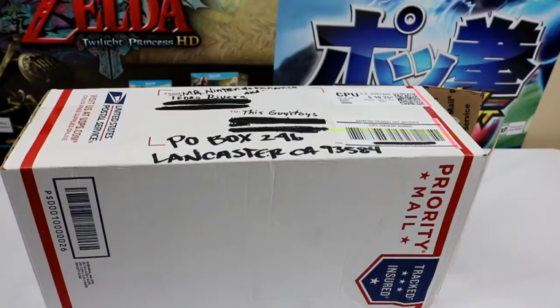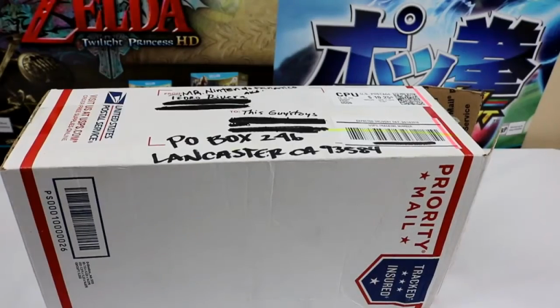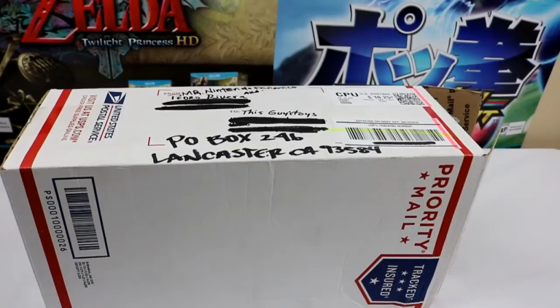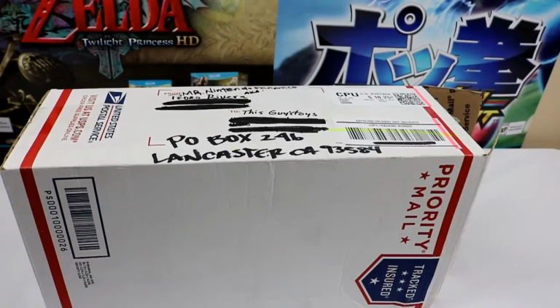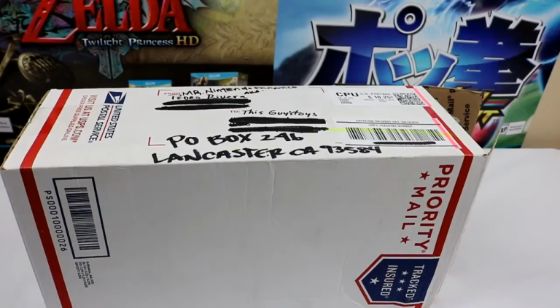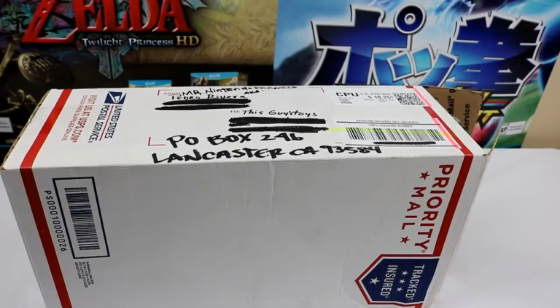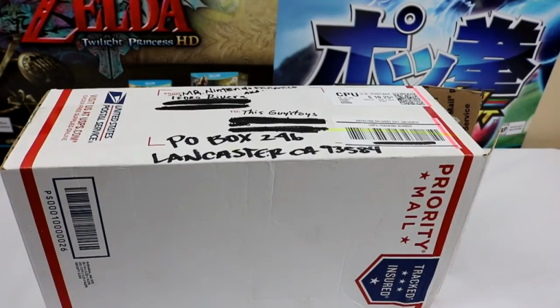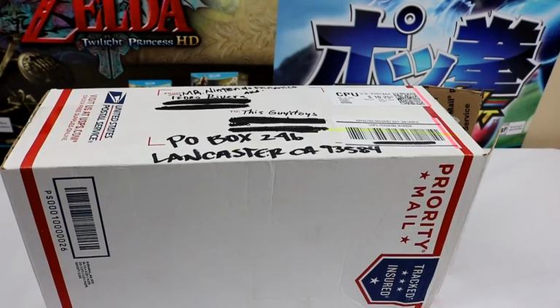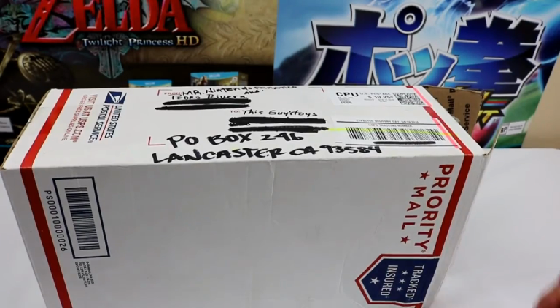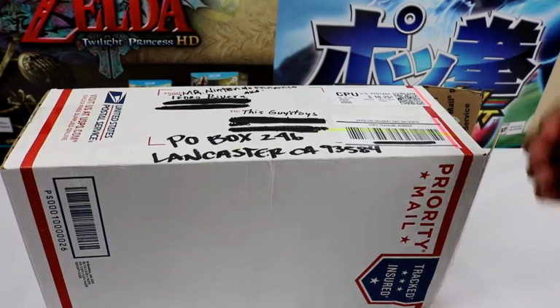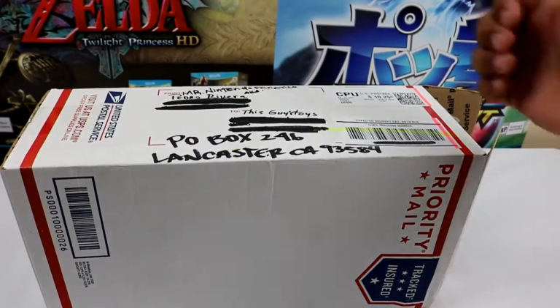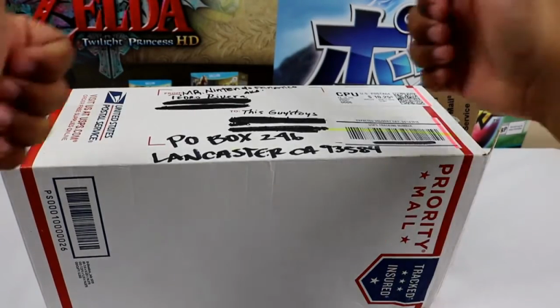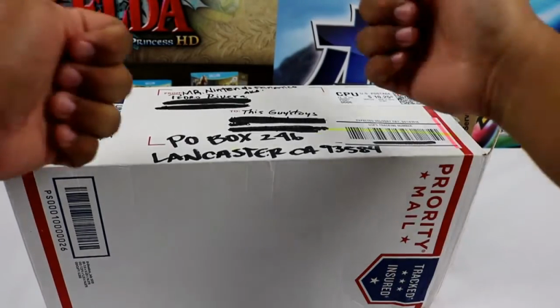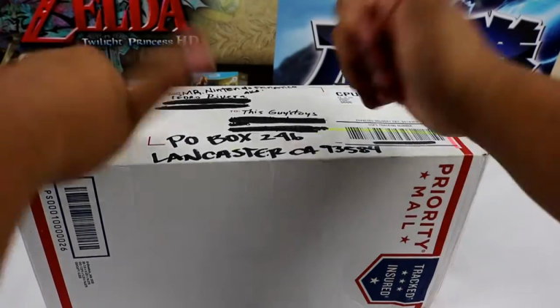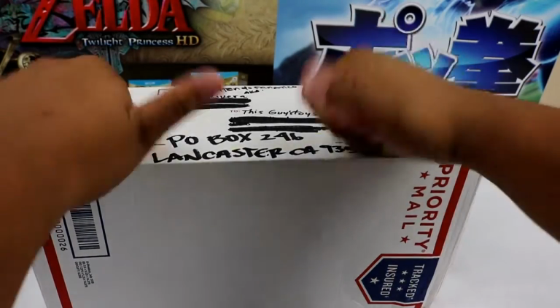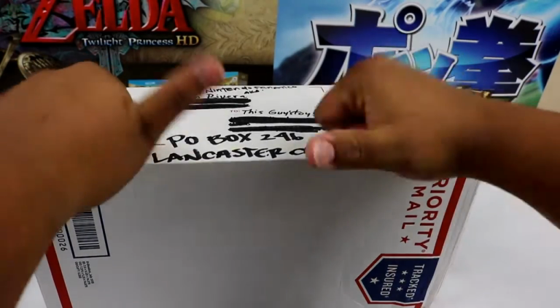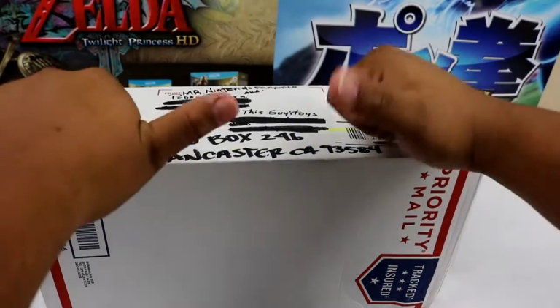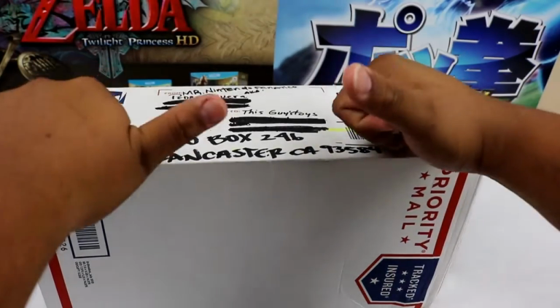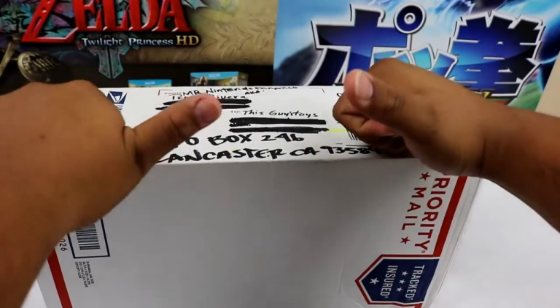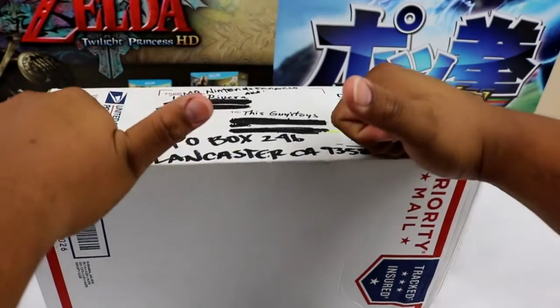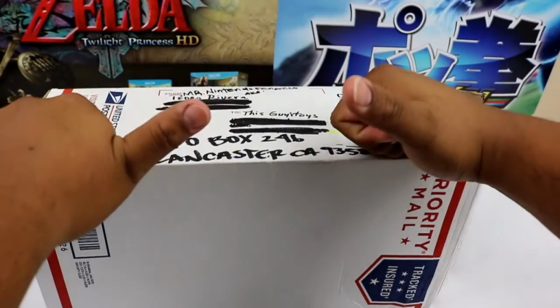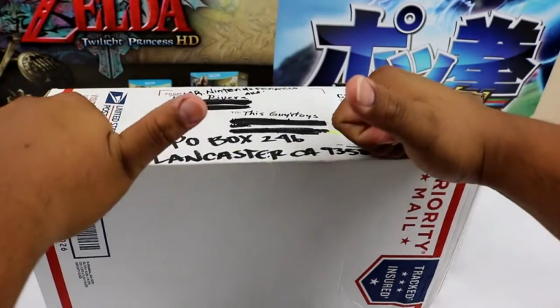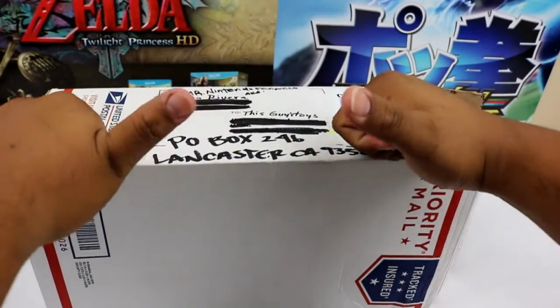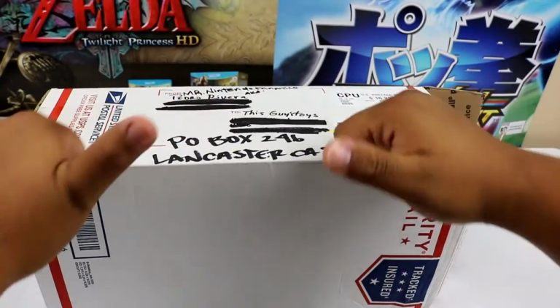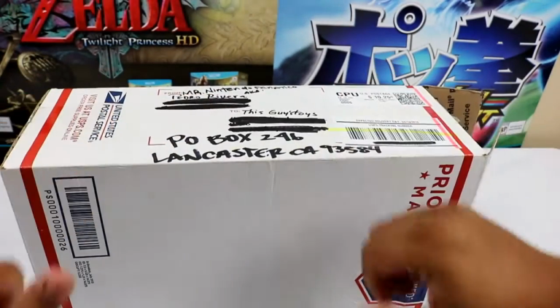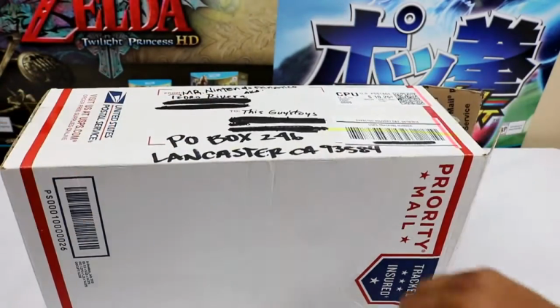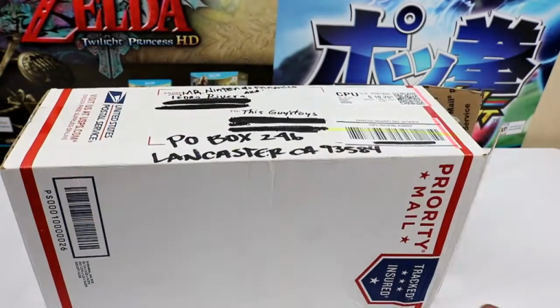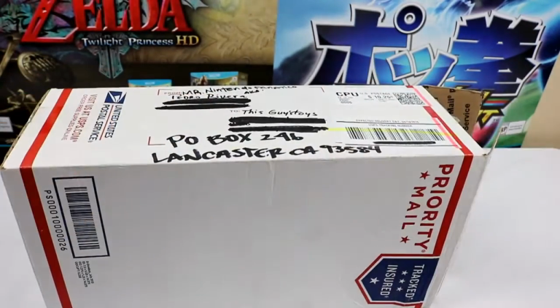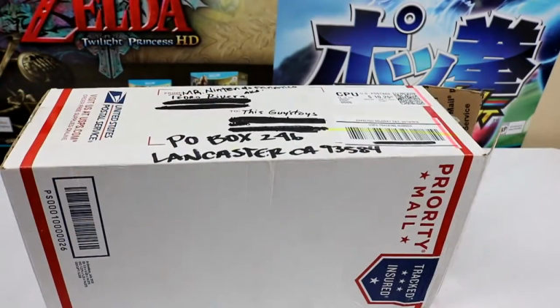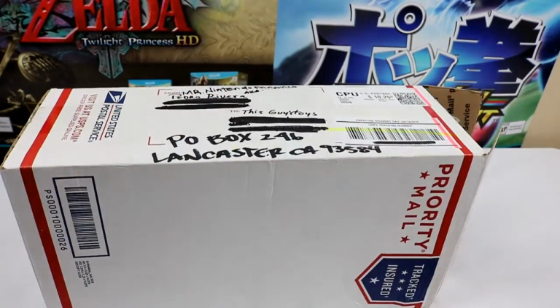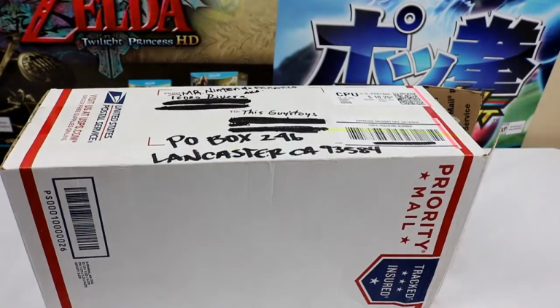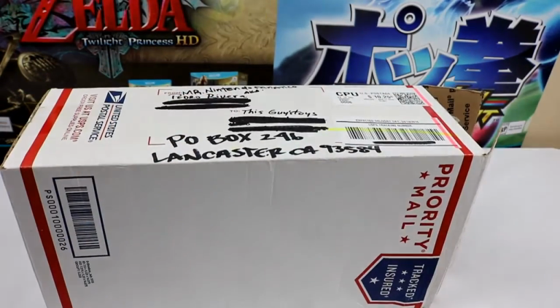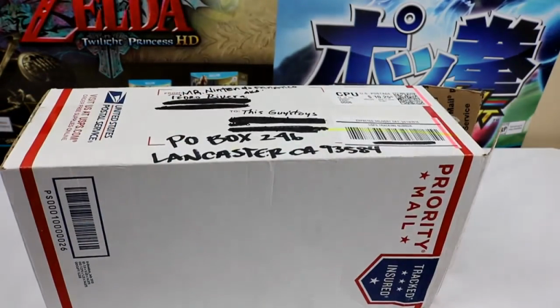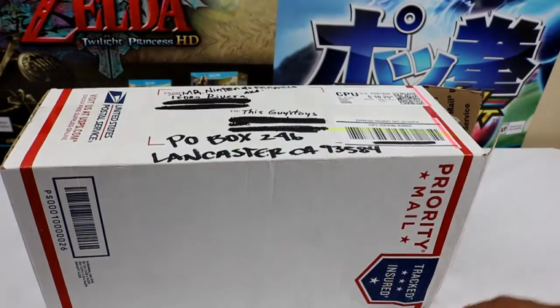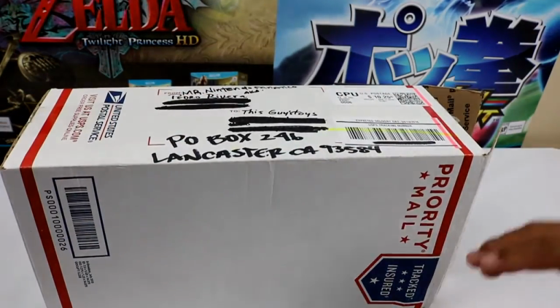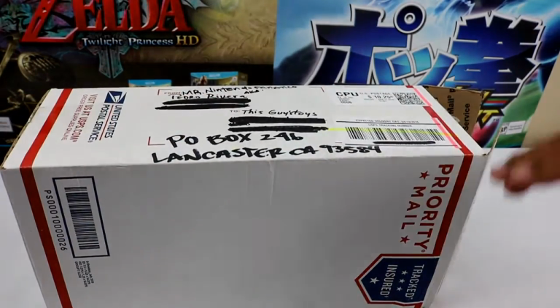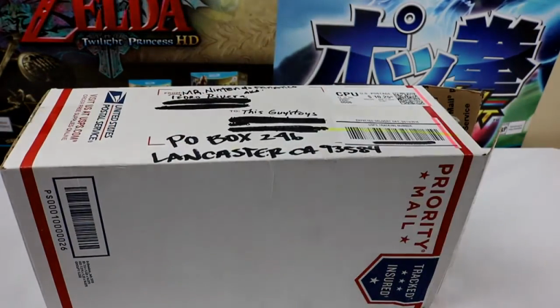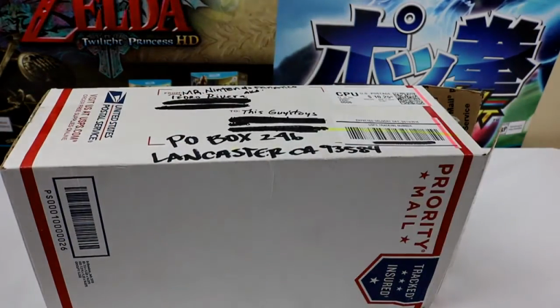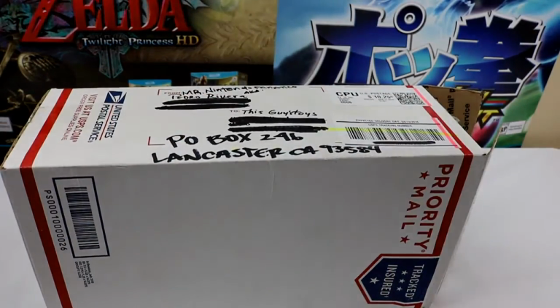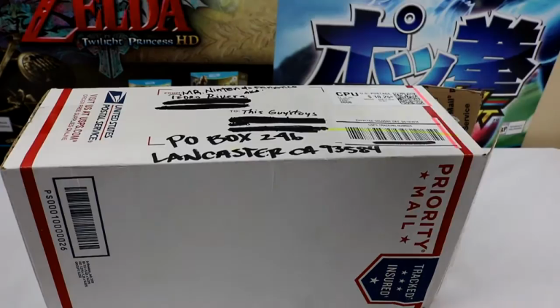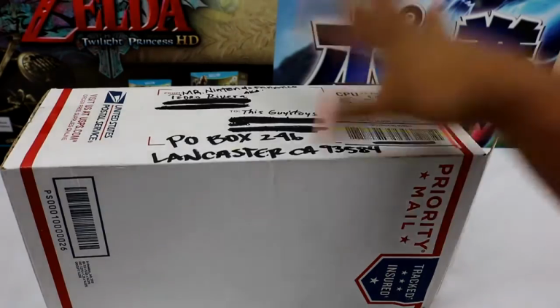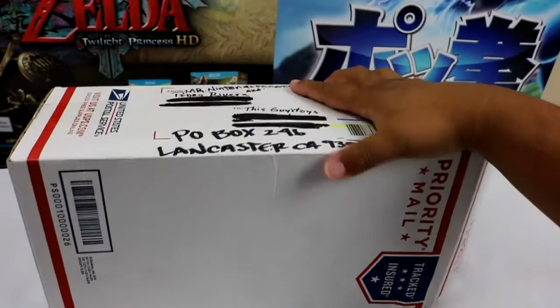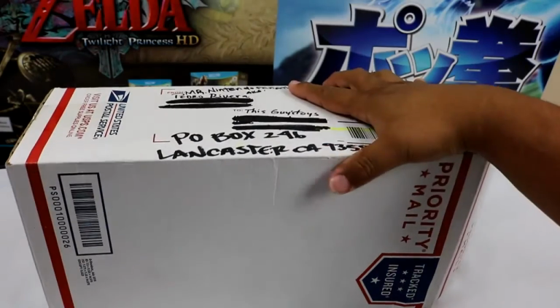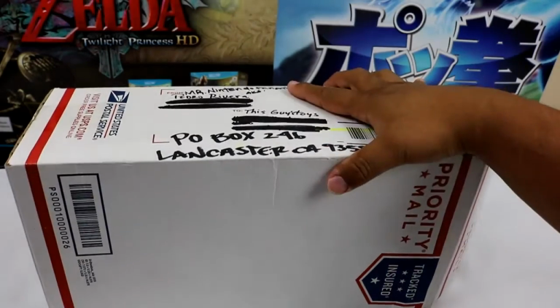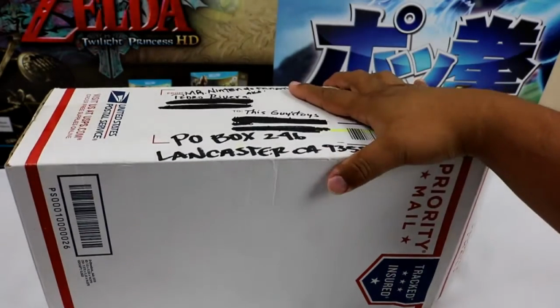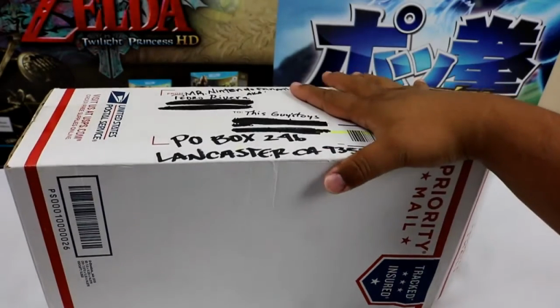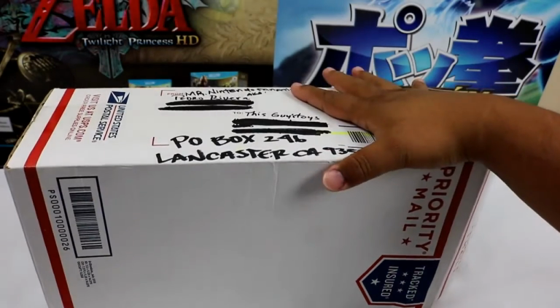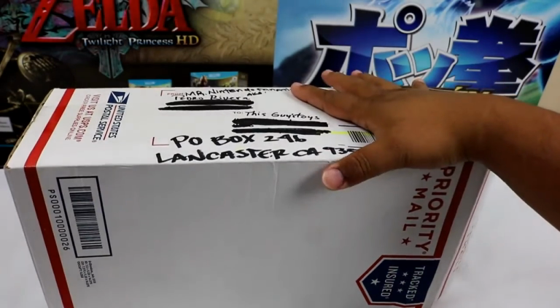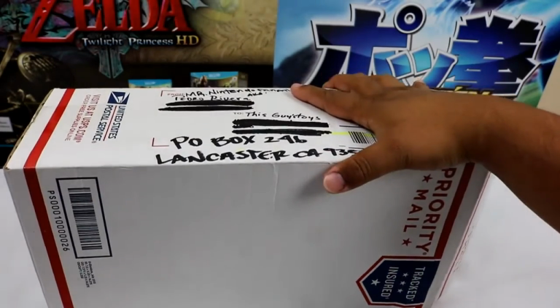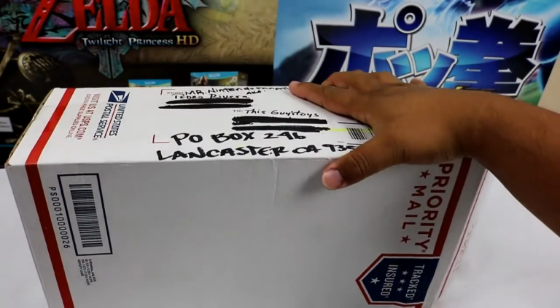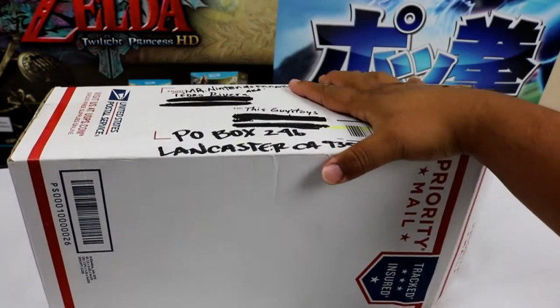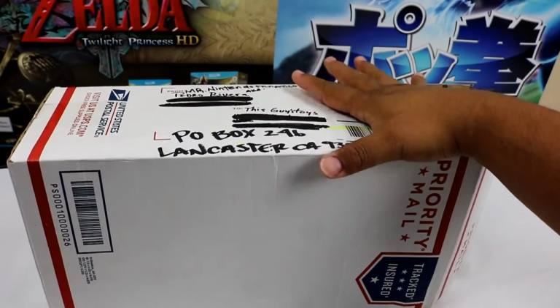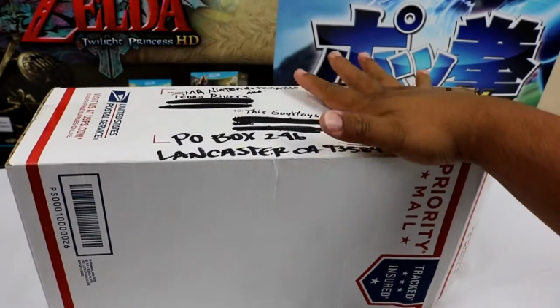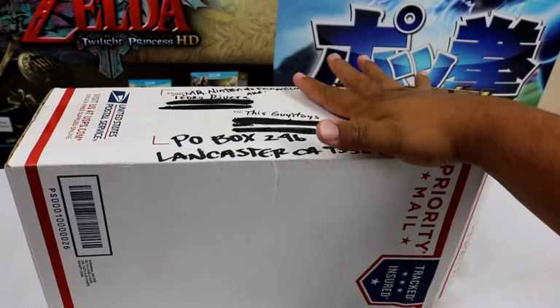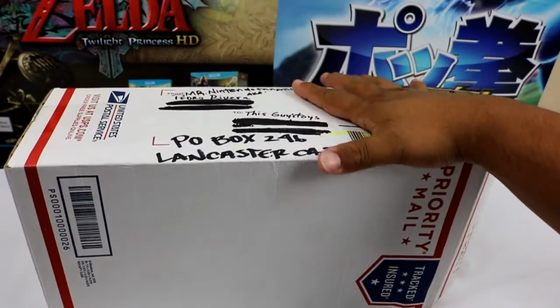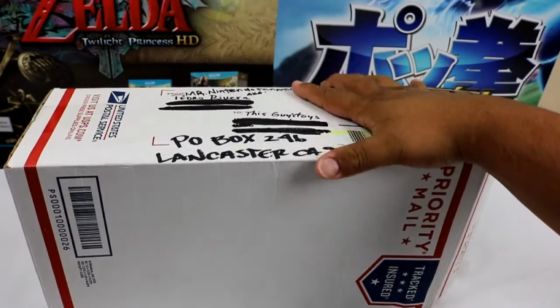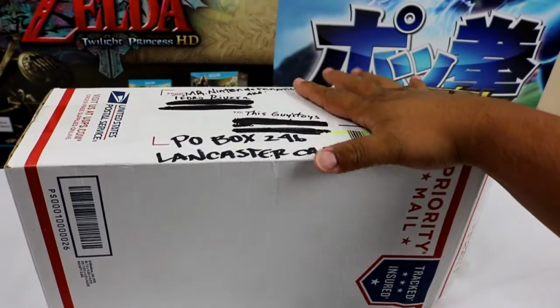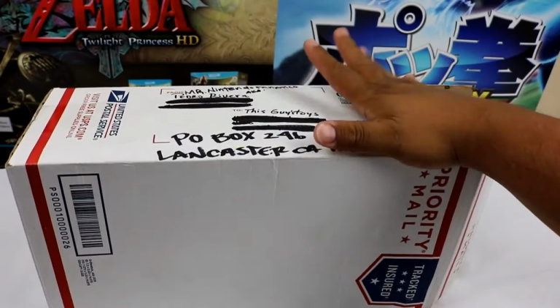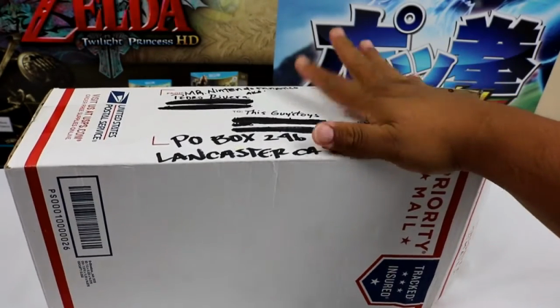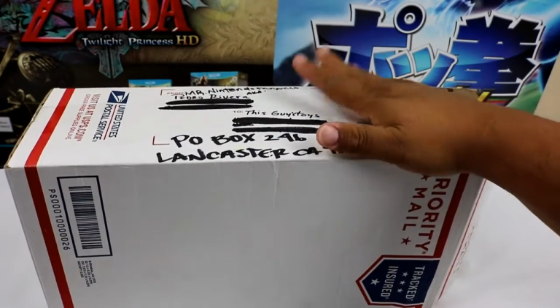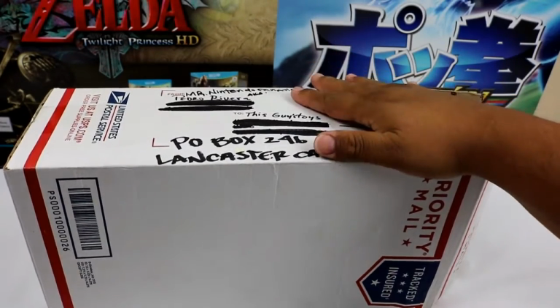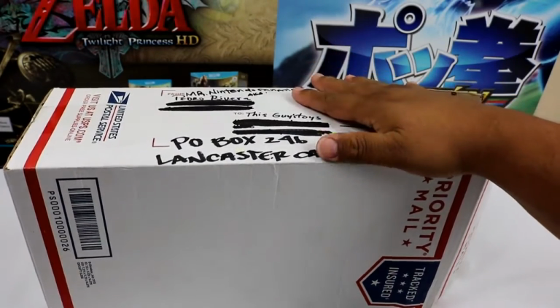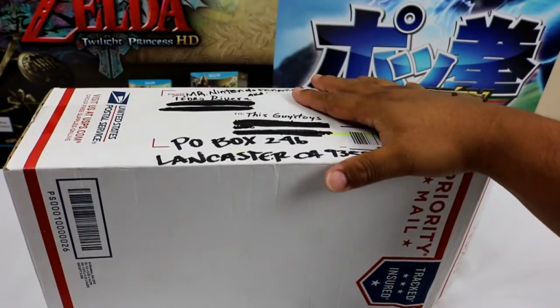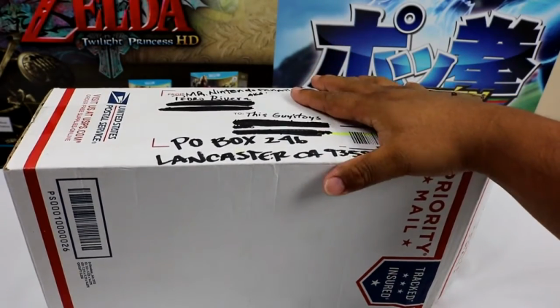Hey there YouTube, this is This Guy's Toys, and I'm back with another video. I'm so excited to show you guys what I got today.